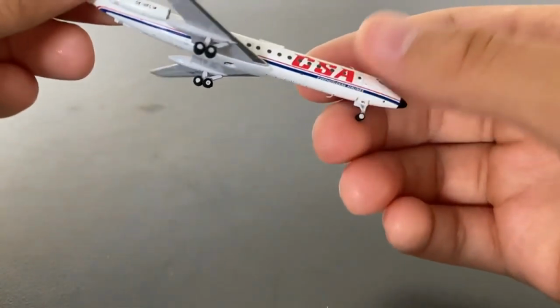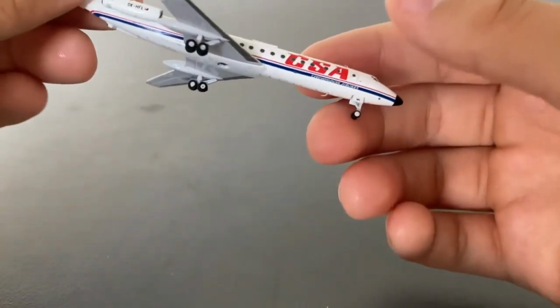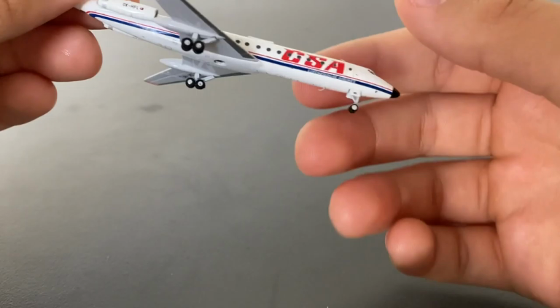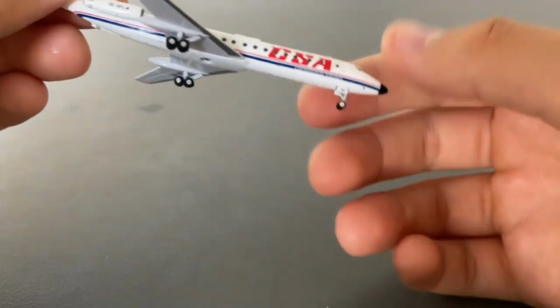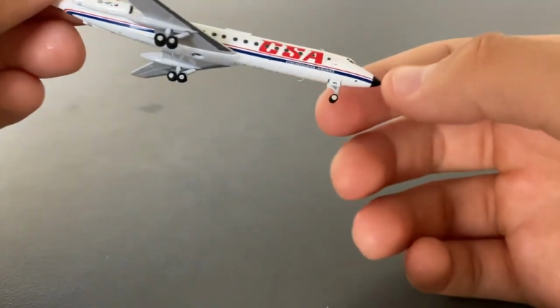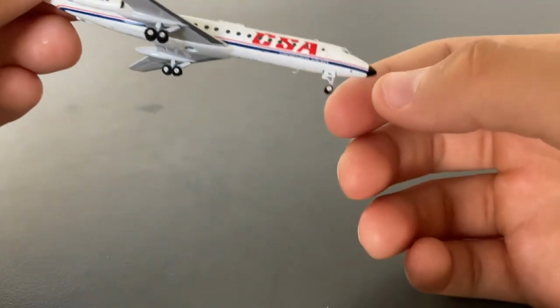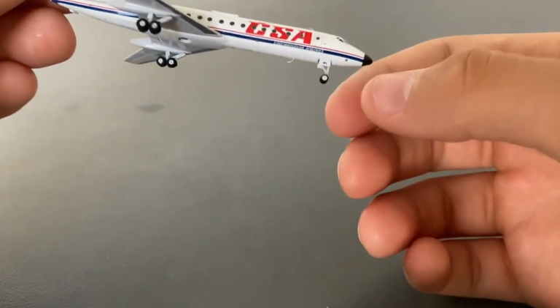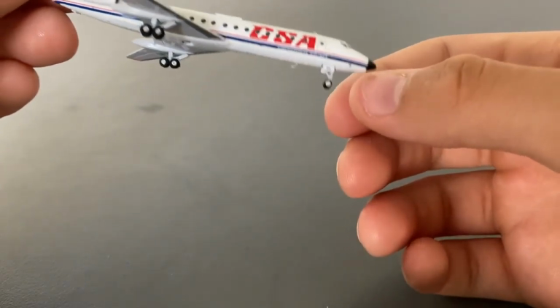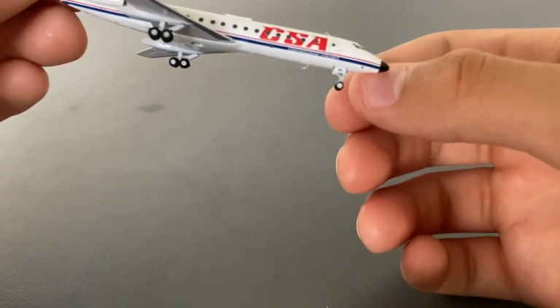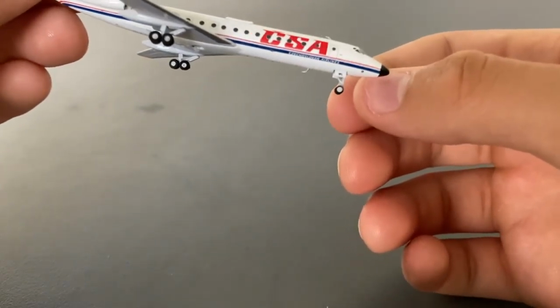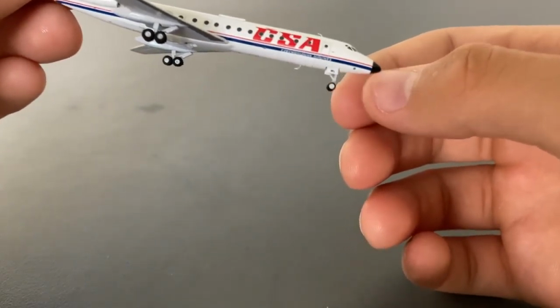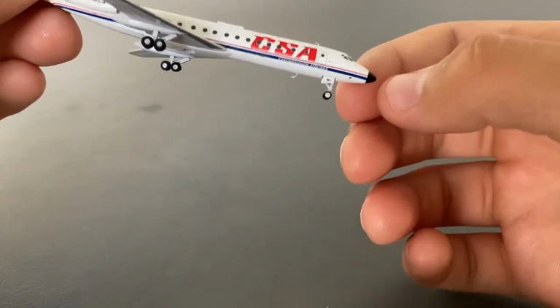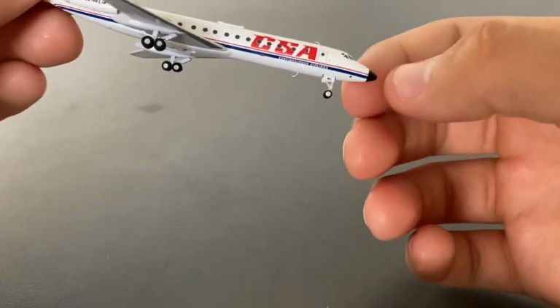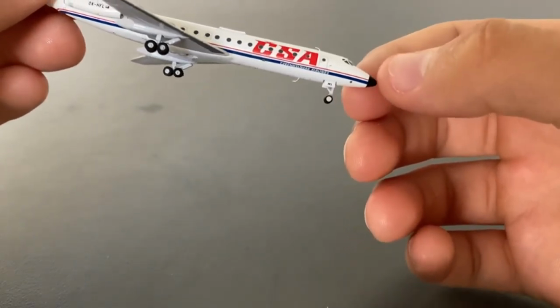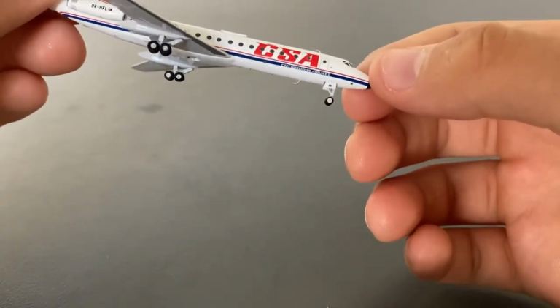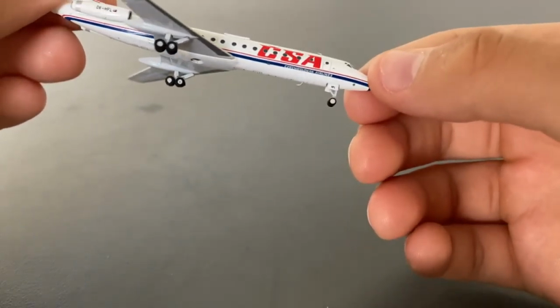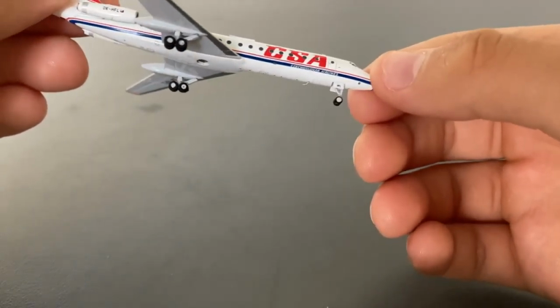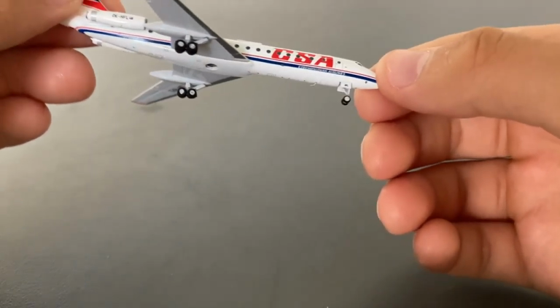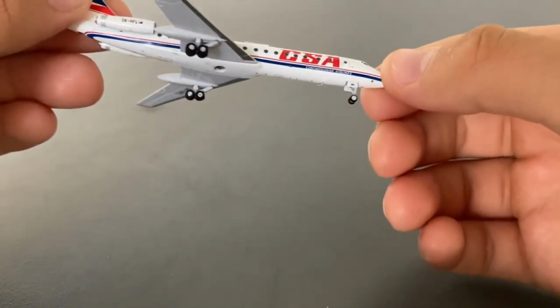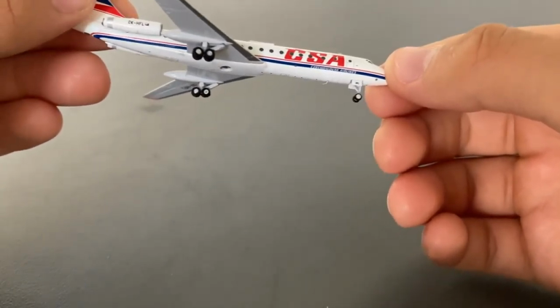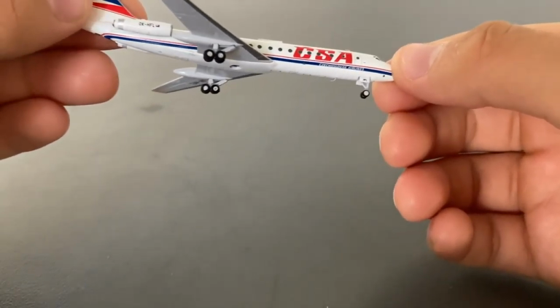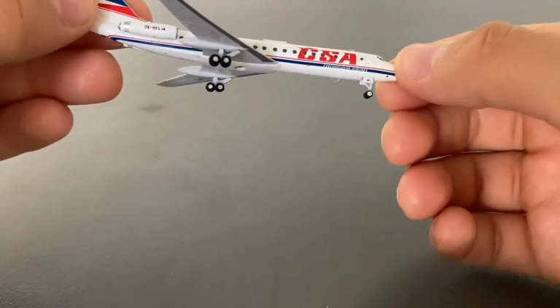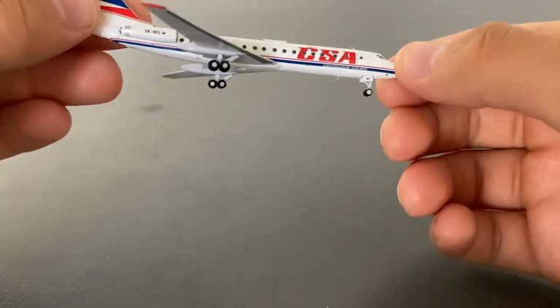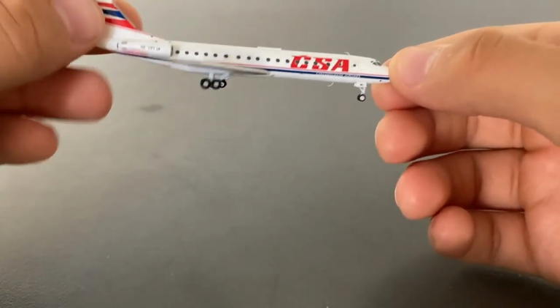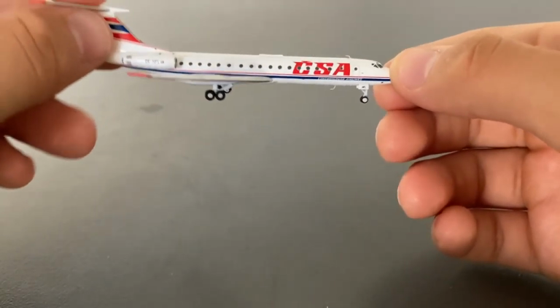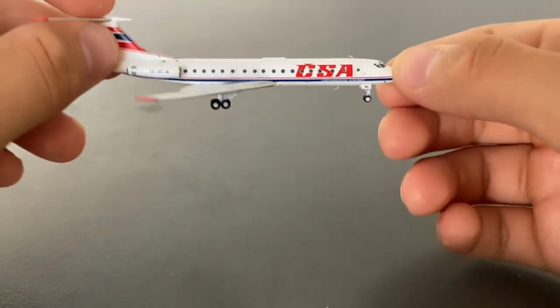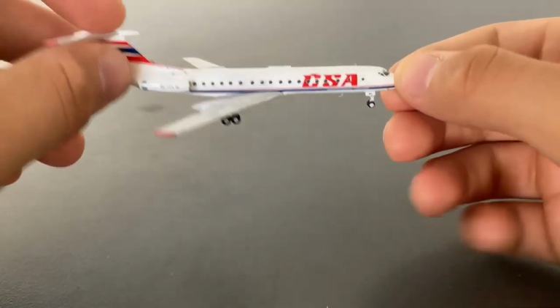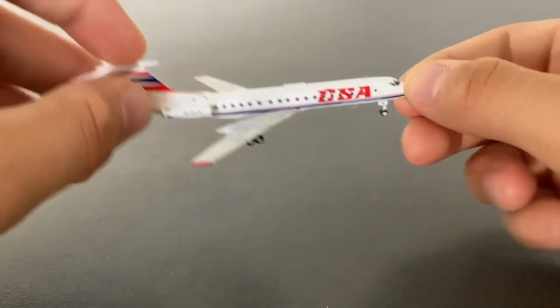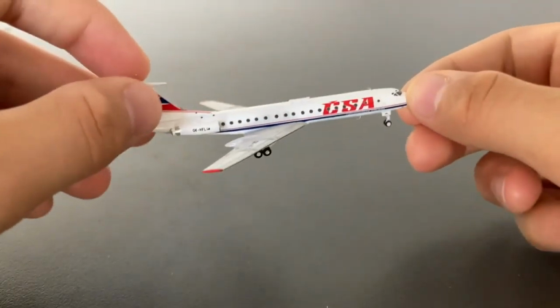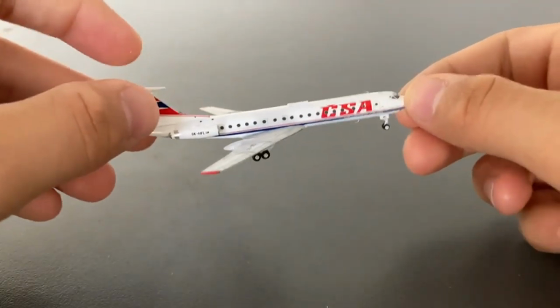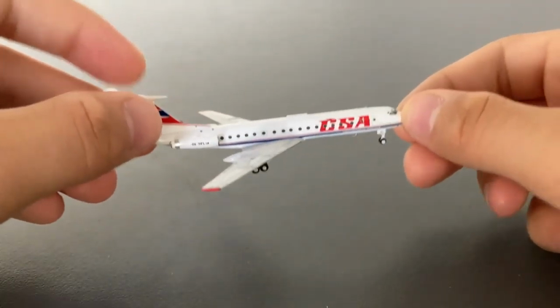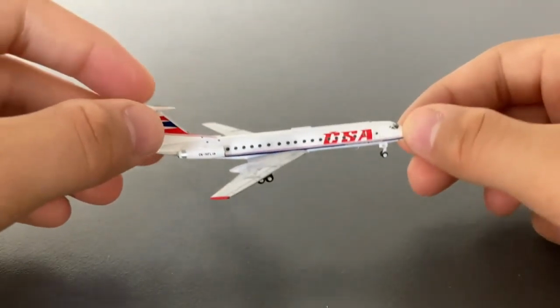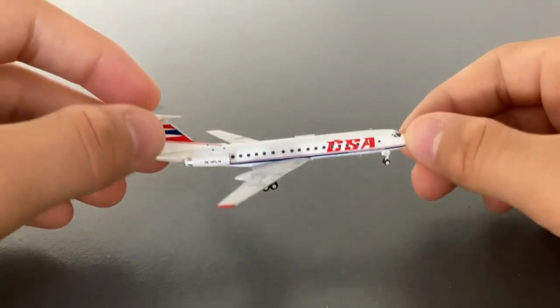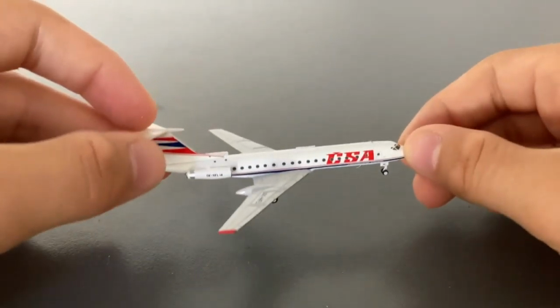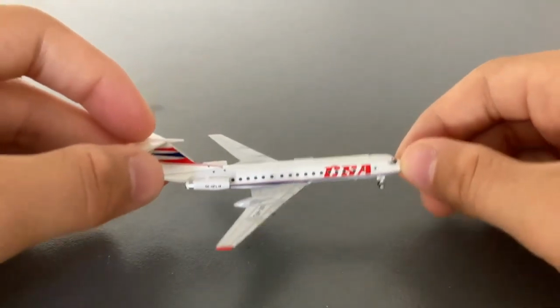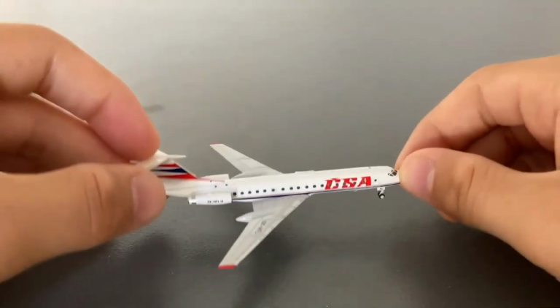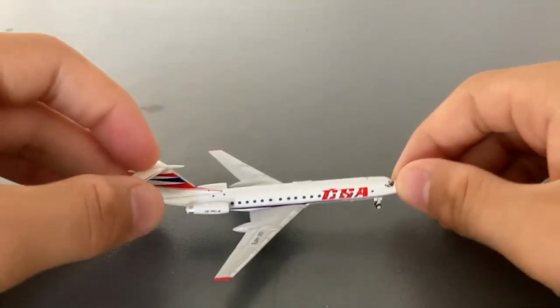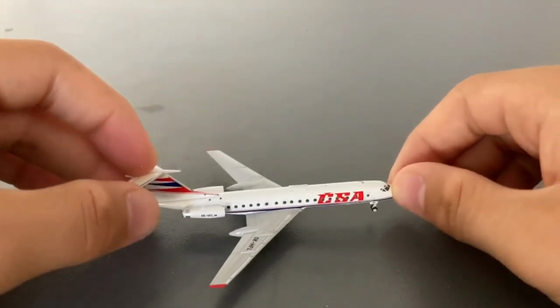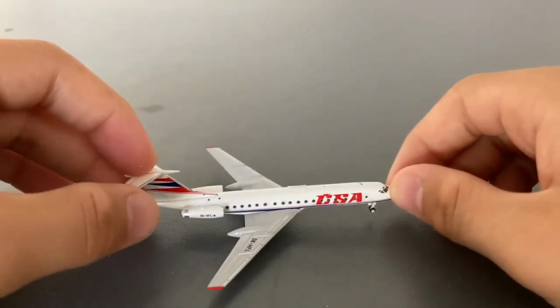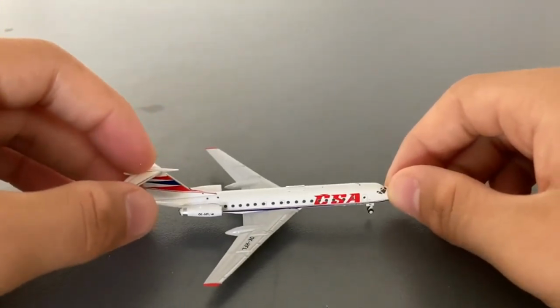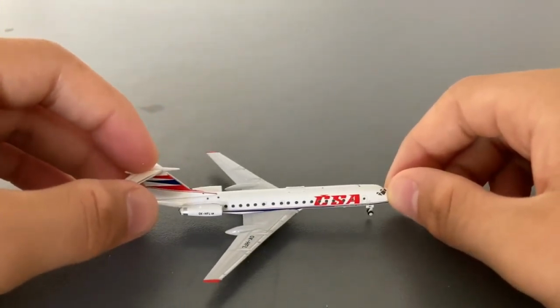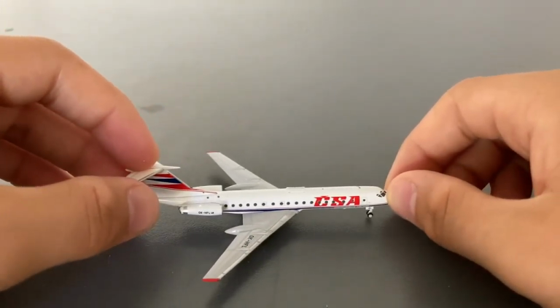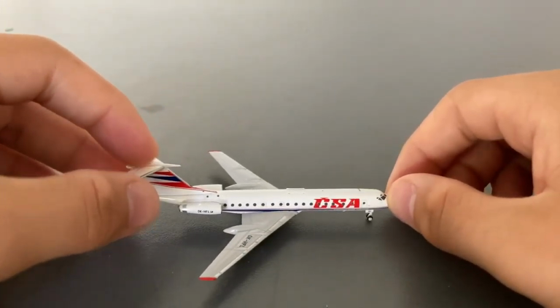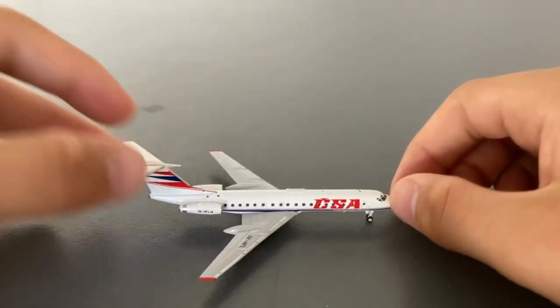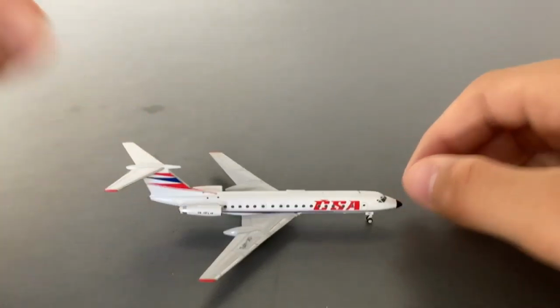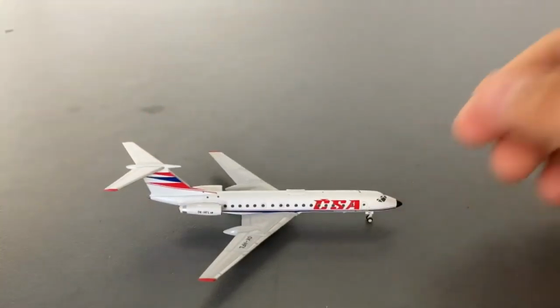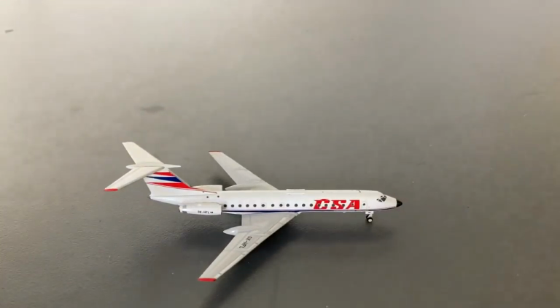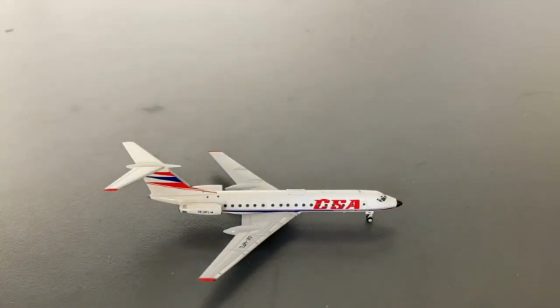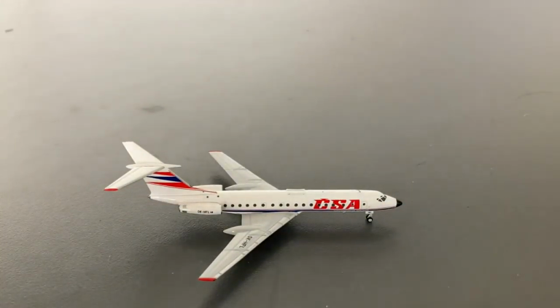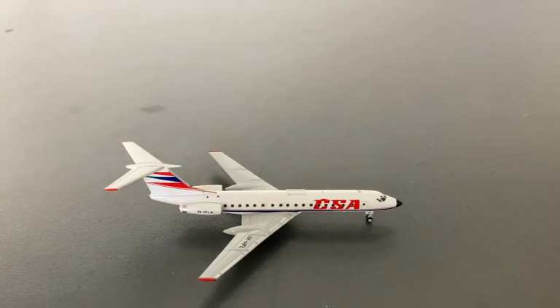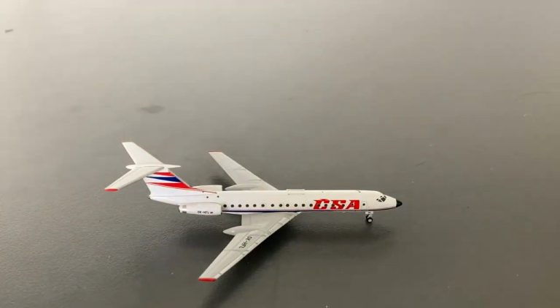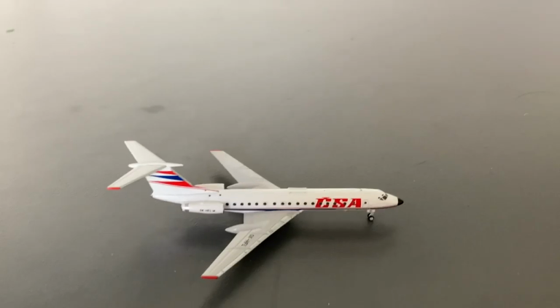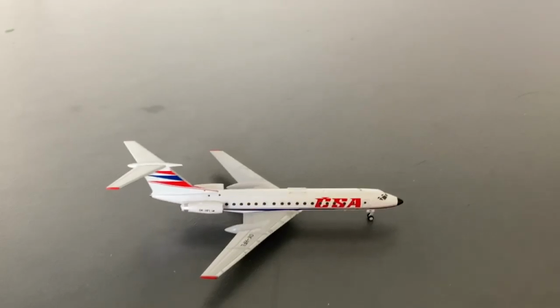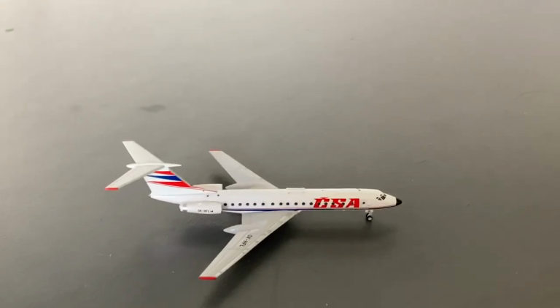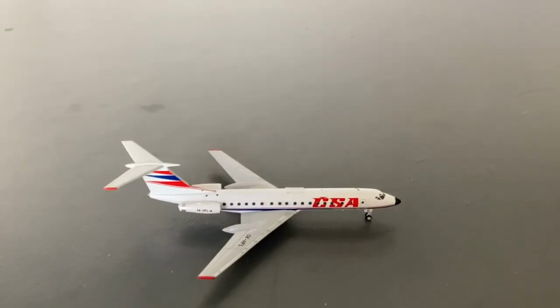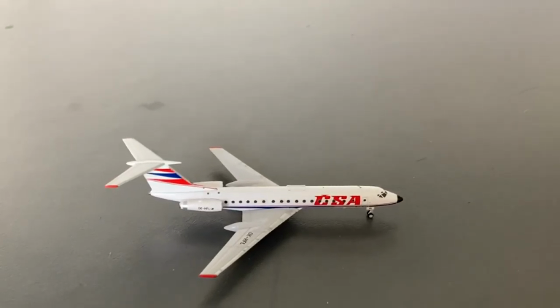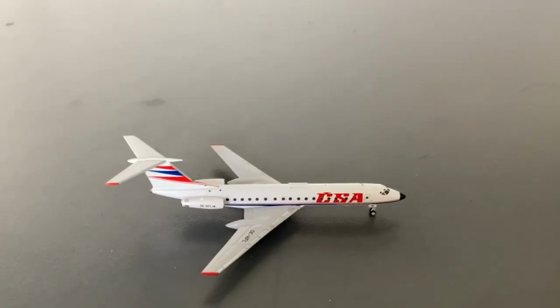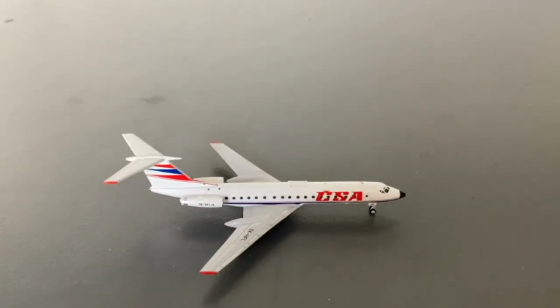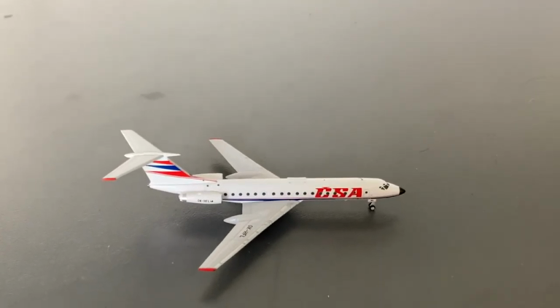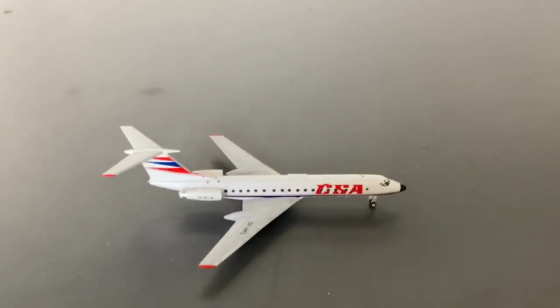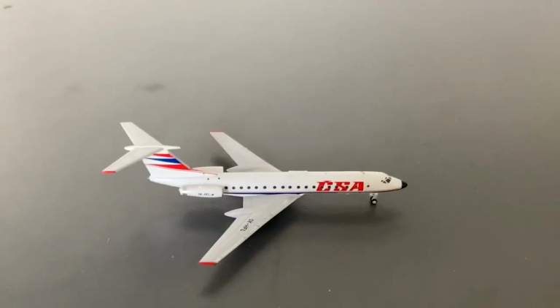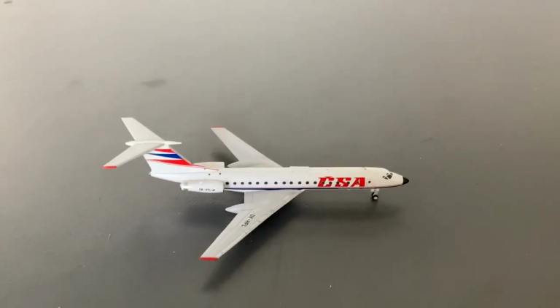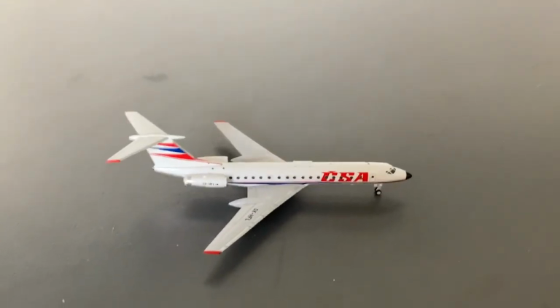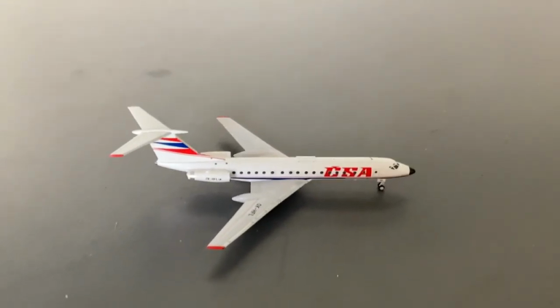On the right side of the aircraft, there really is no difference at all. That really is all there is to this aircraft.